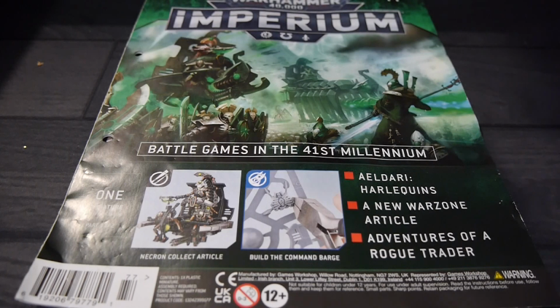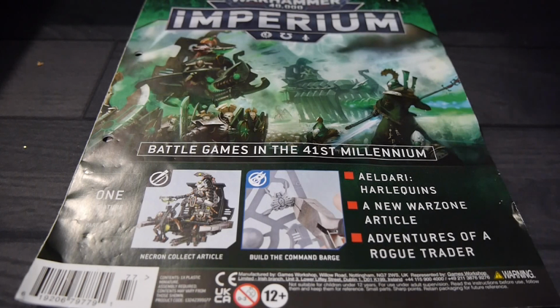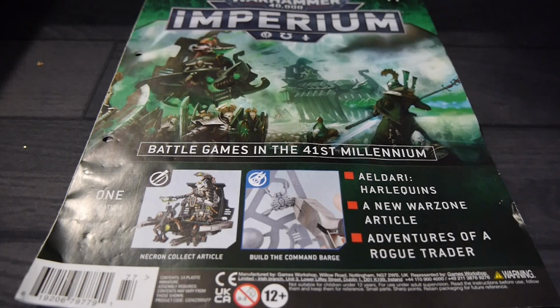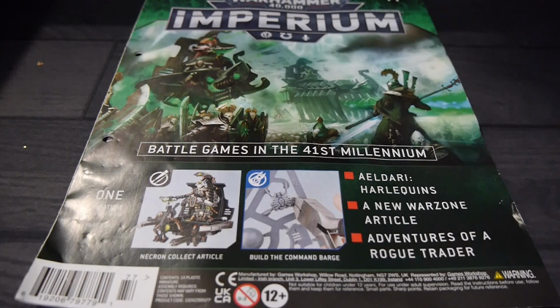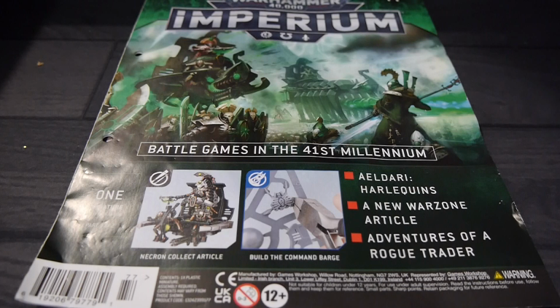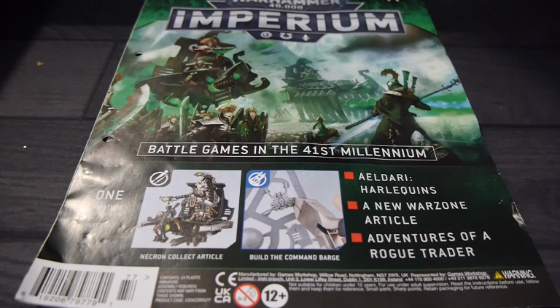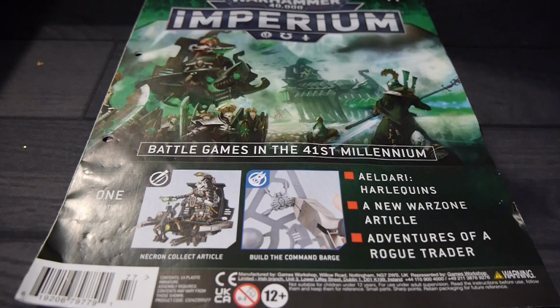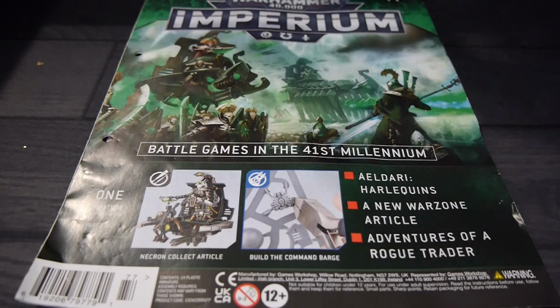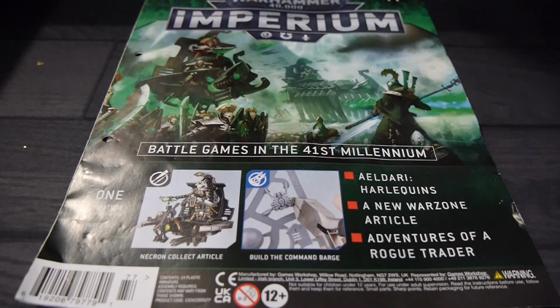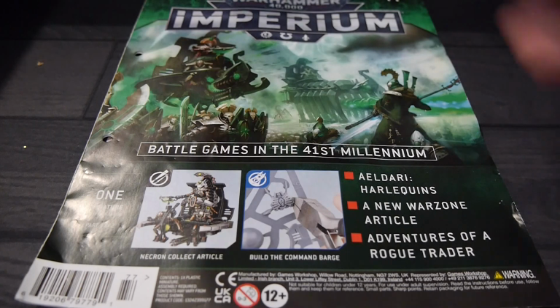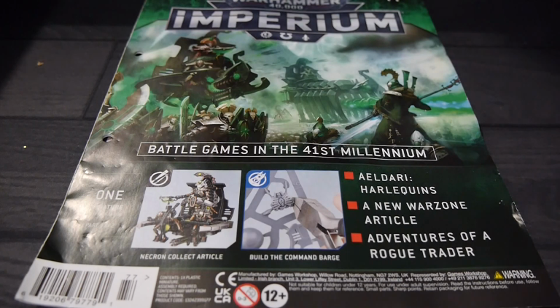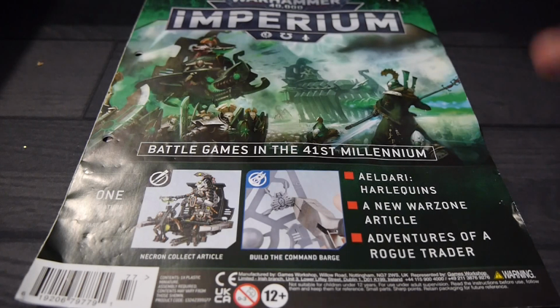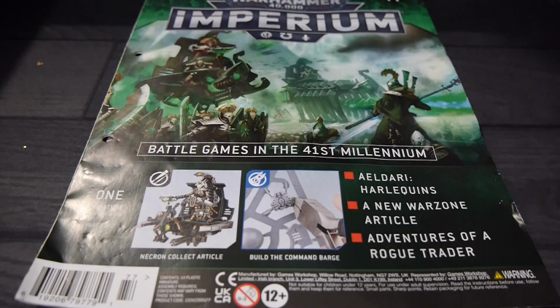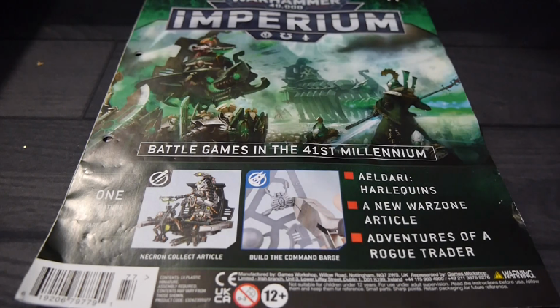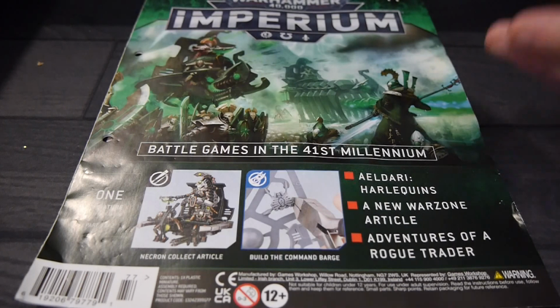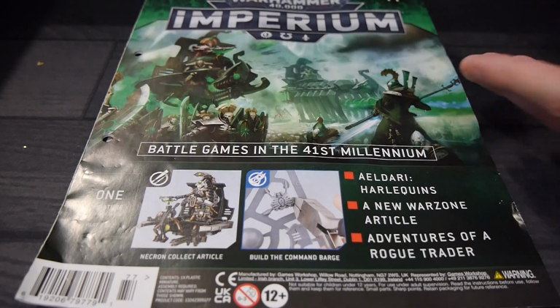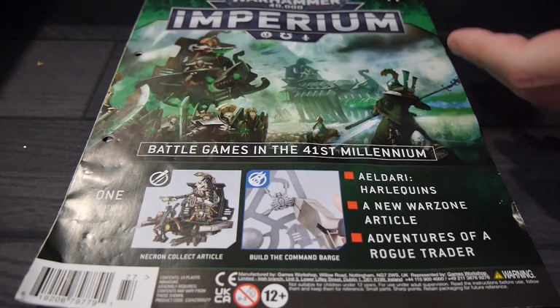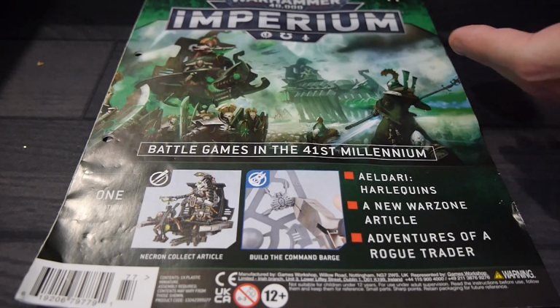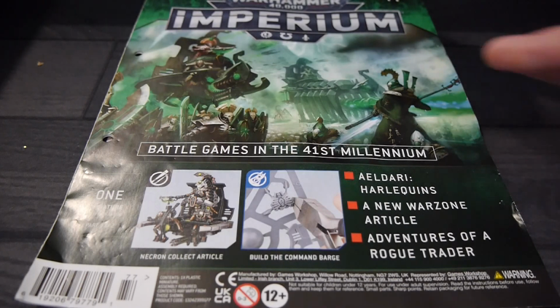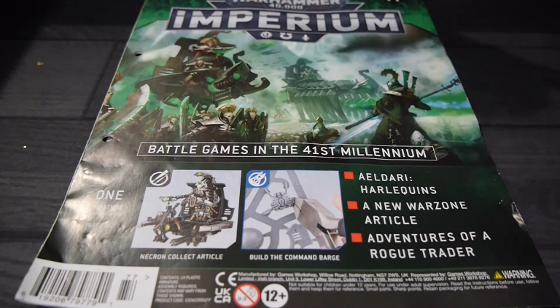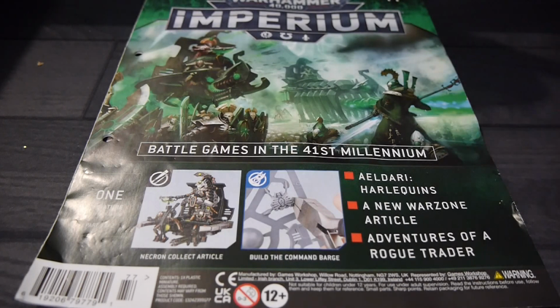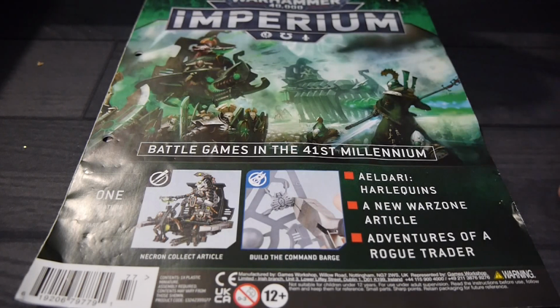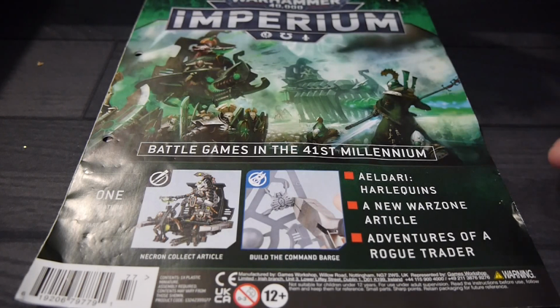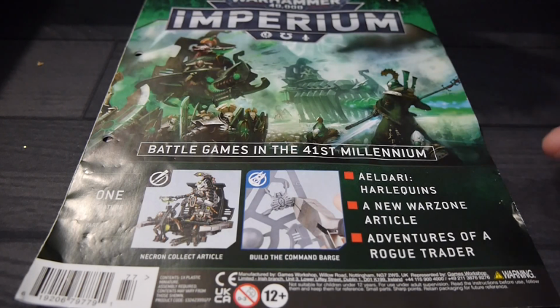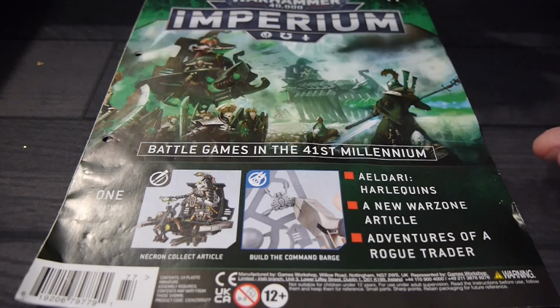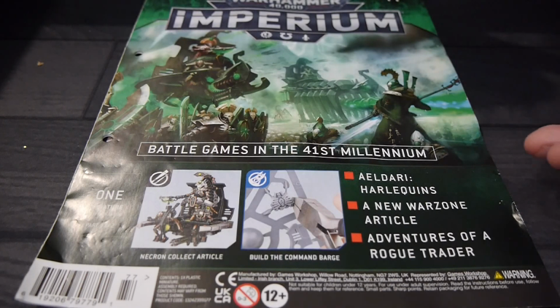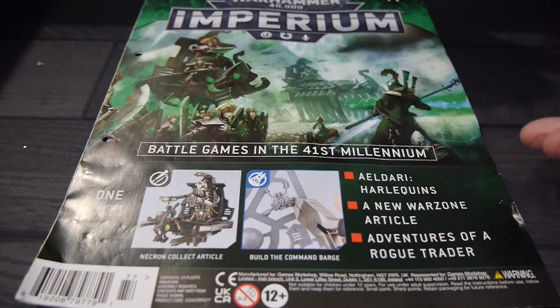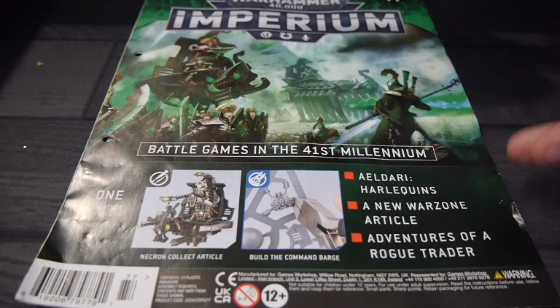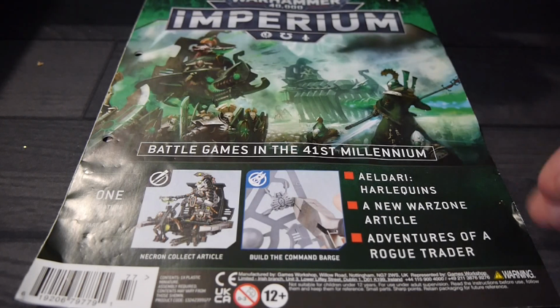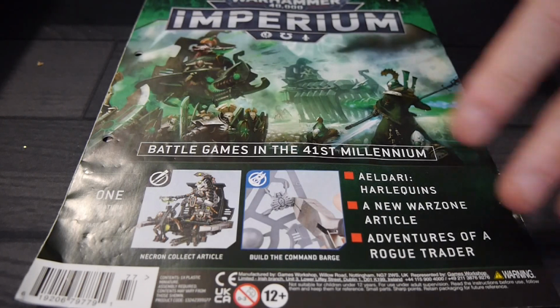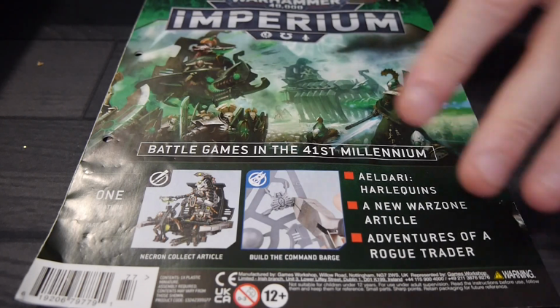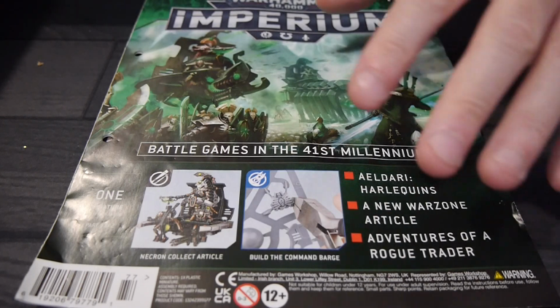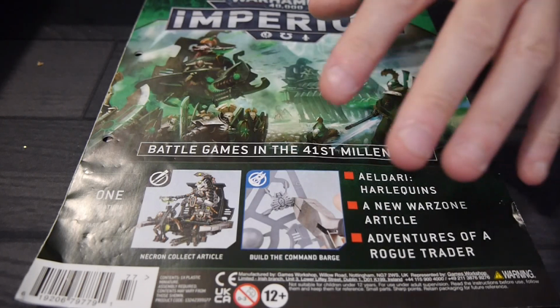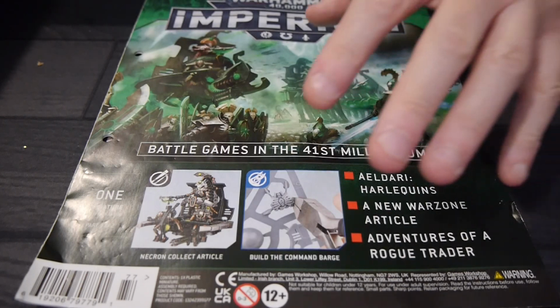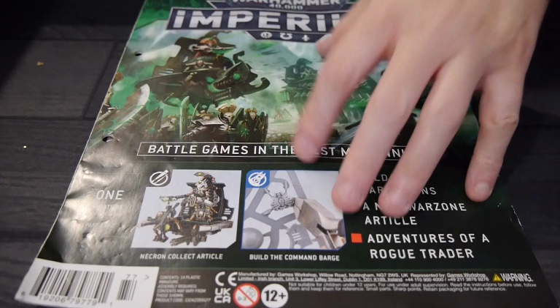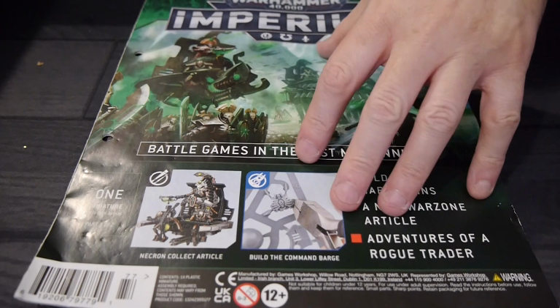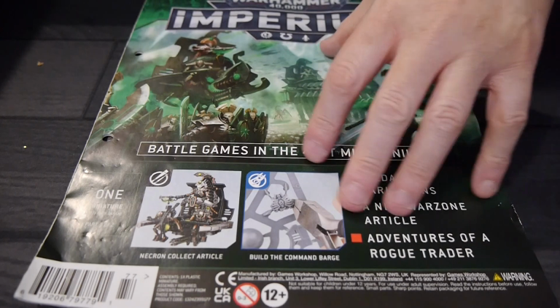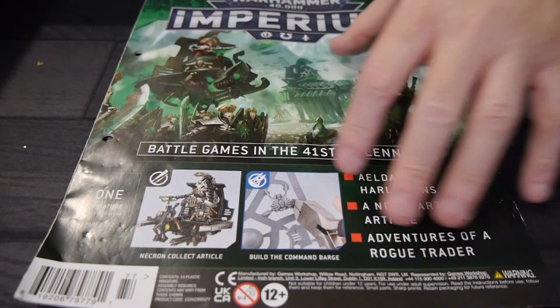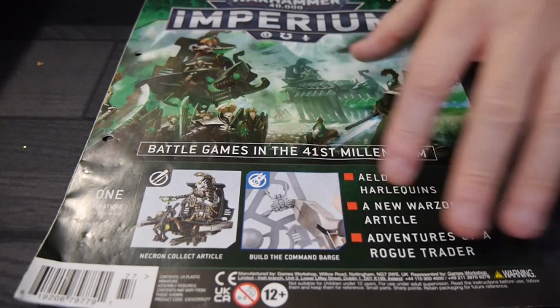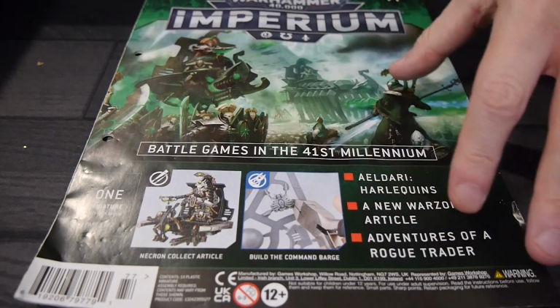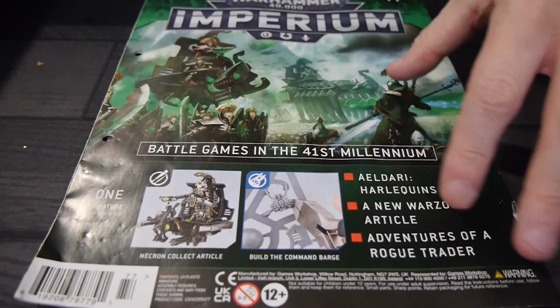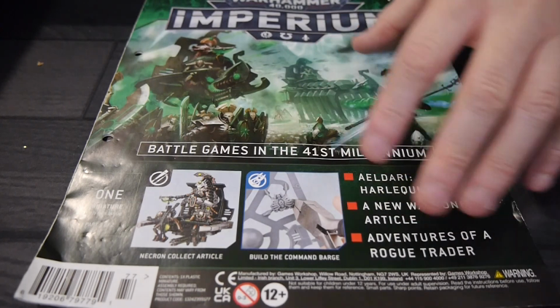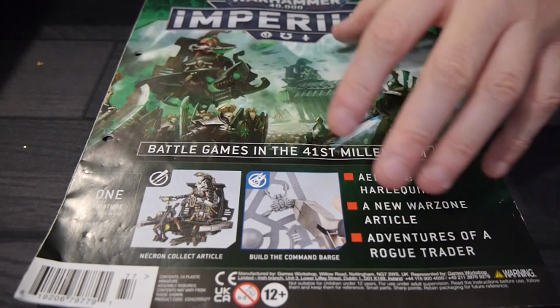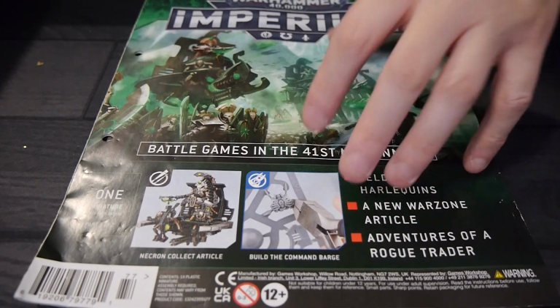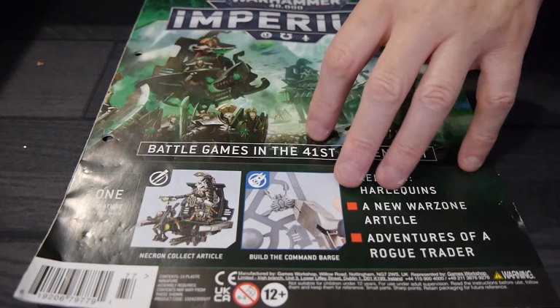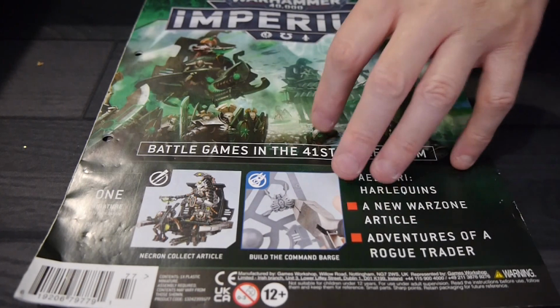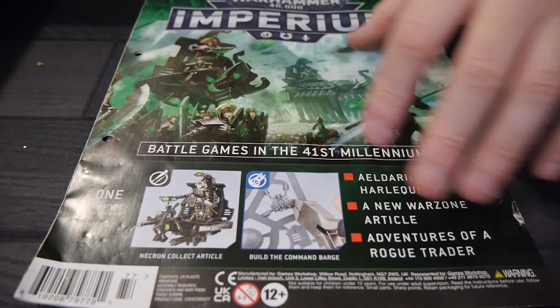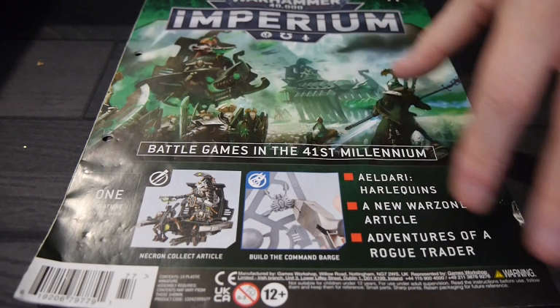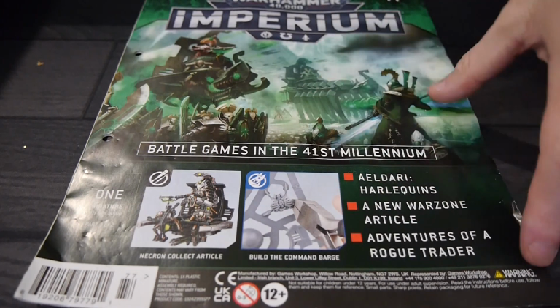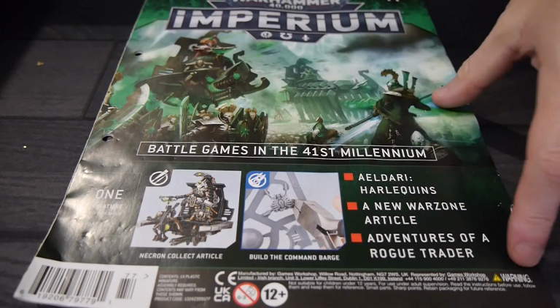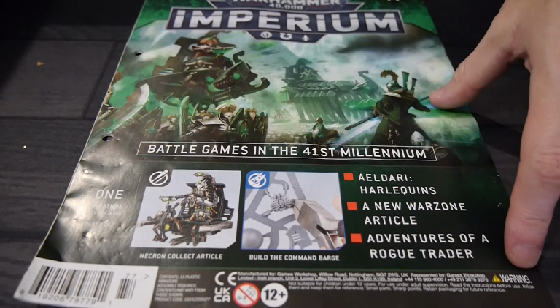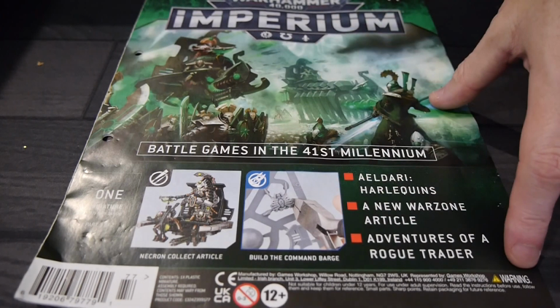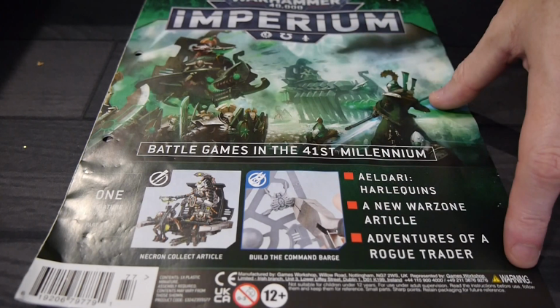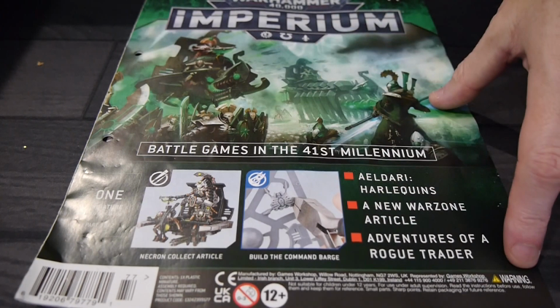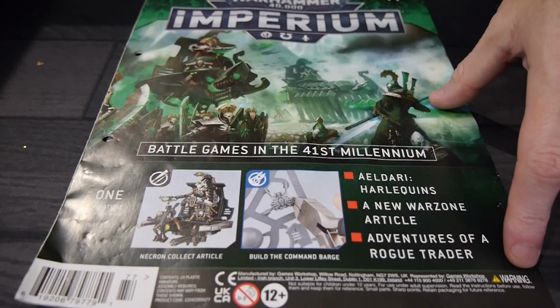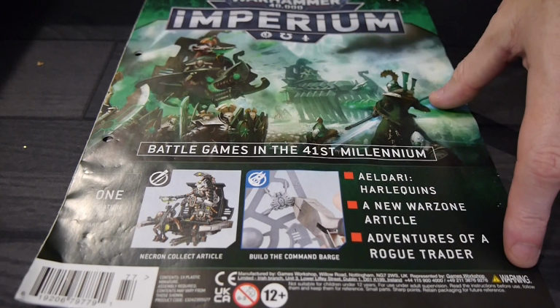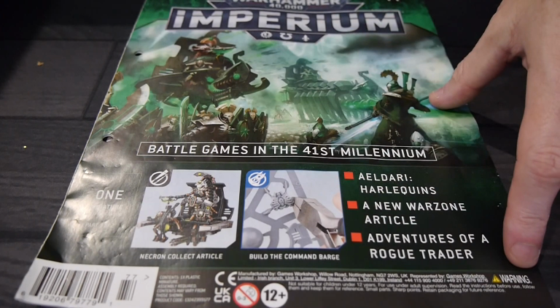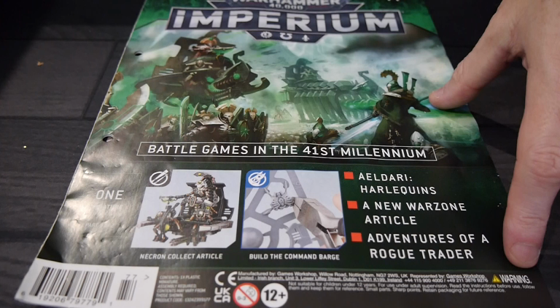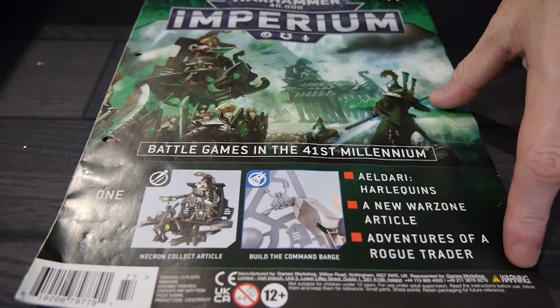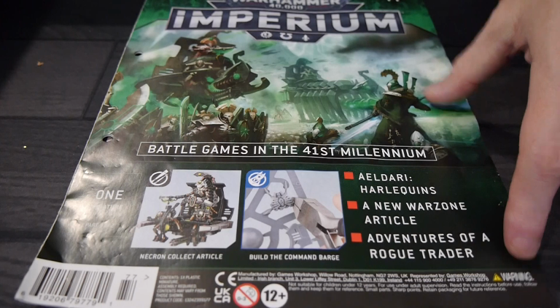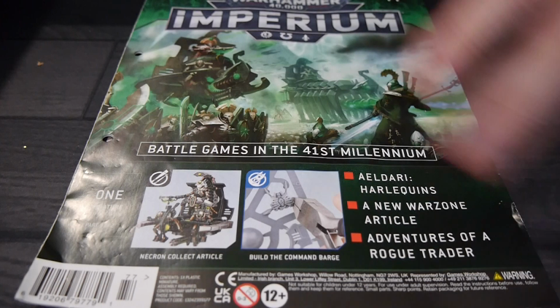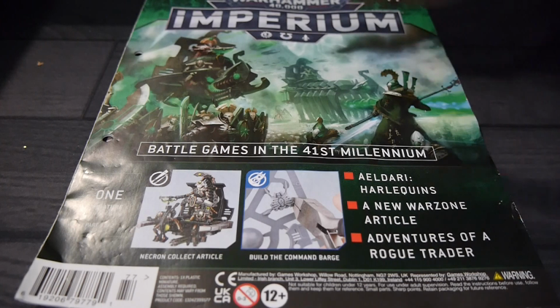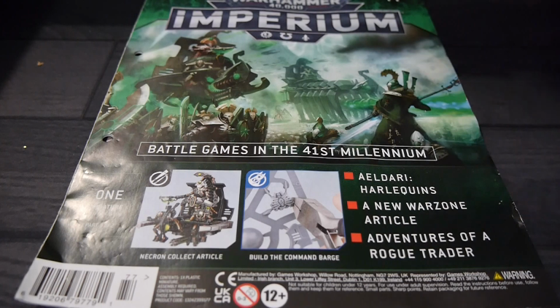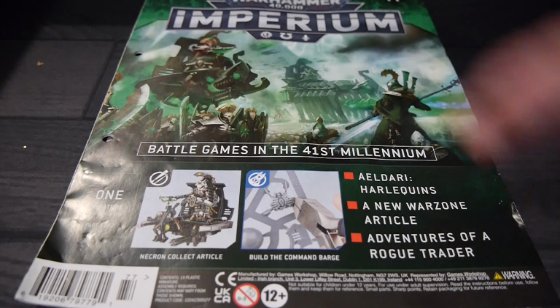For $13.95, I'm sure you're going to get more than the value by getting the two issues and getting the full Command Barge.